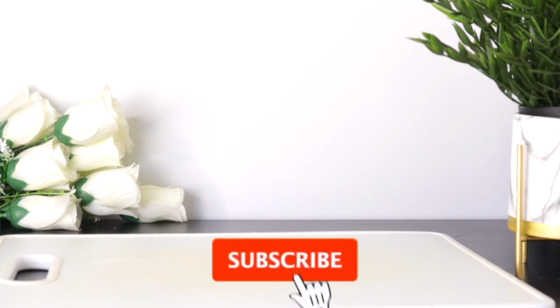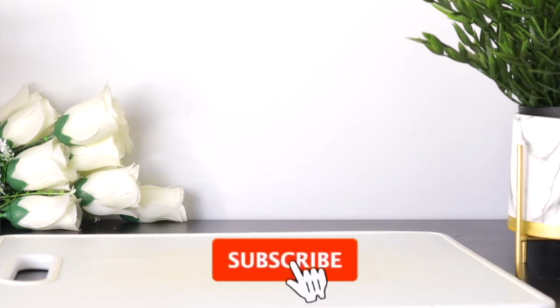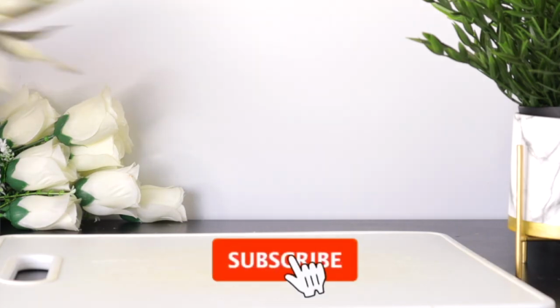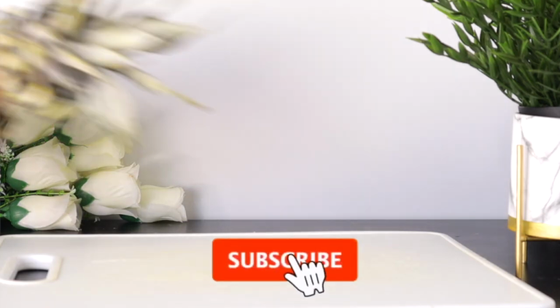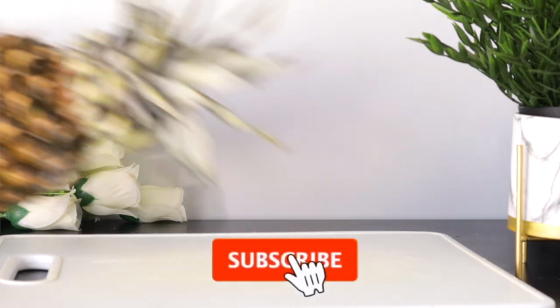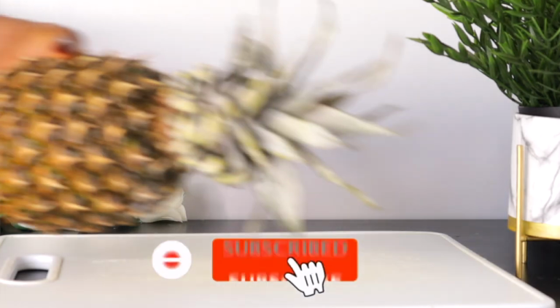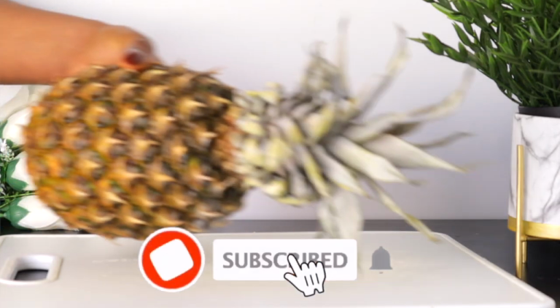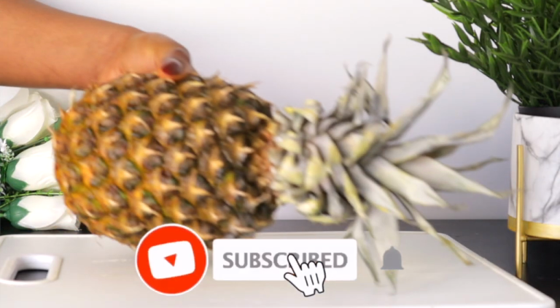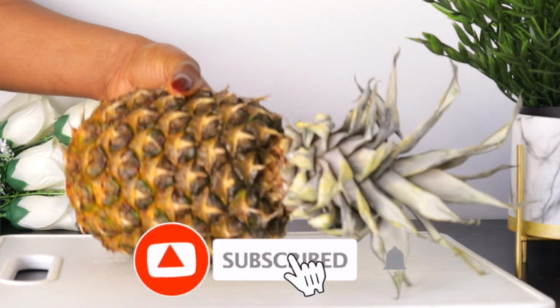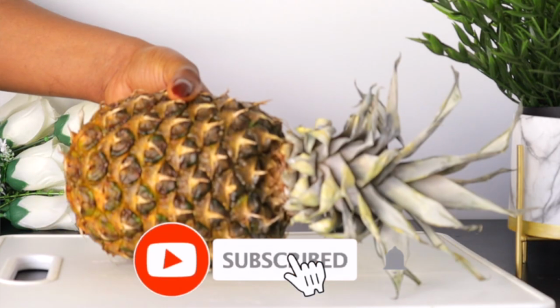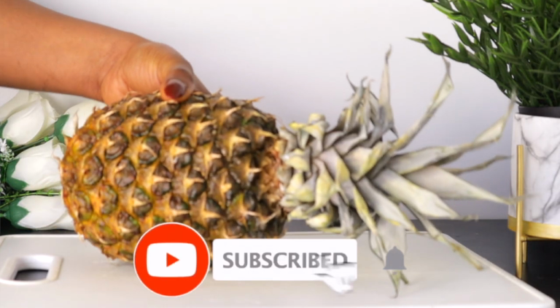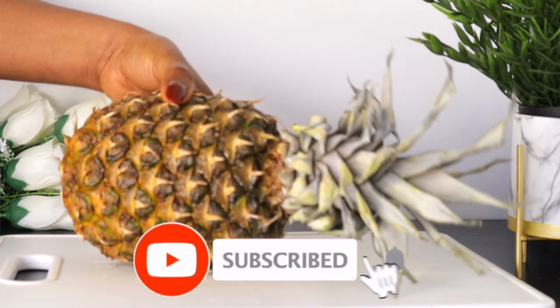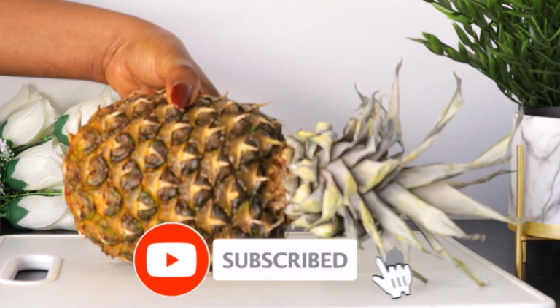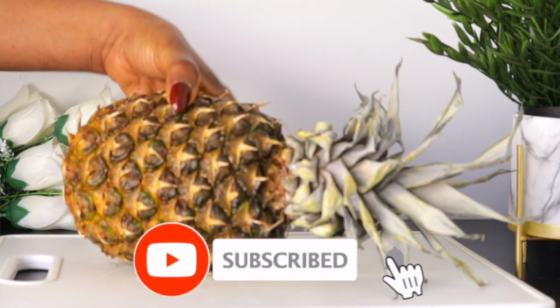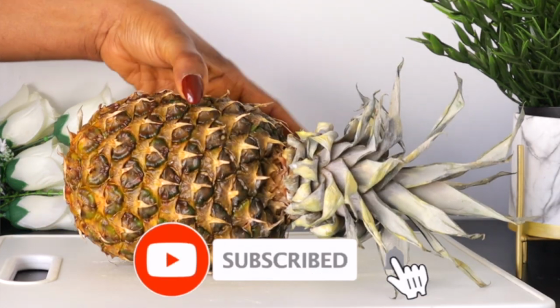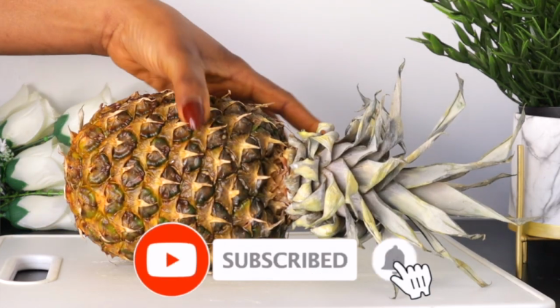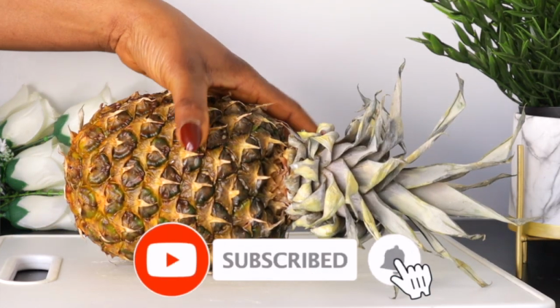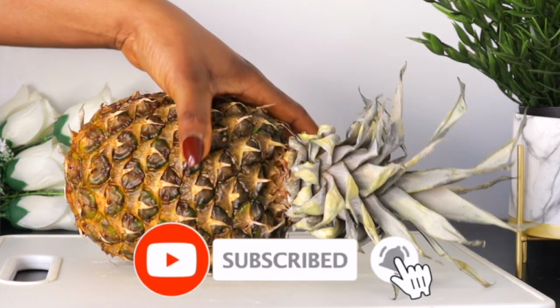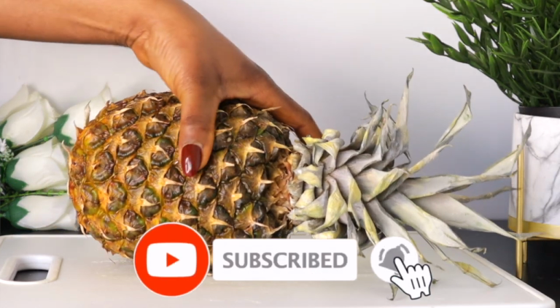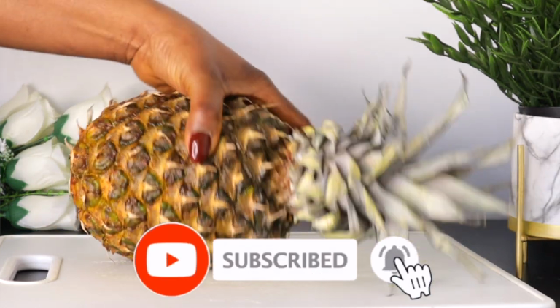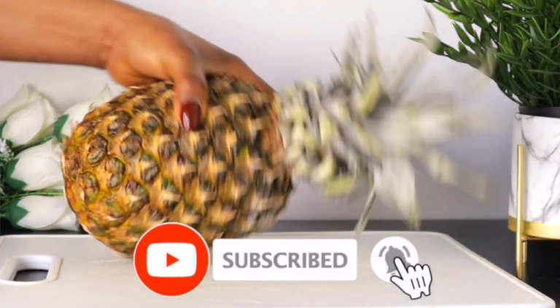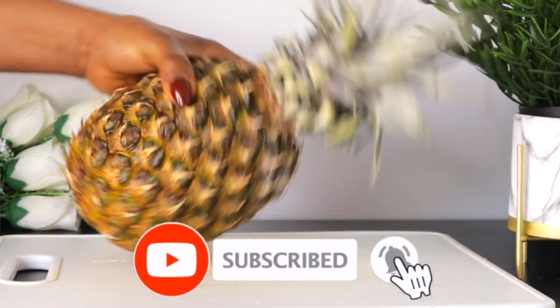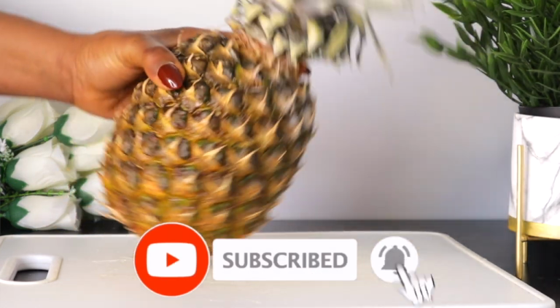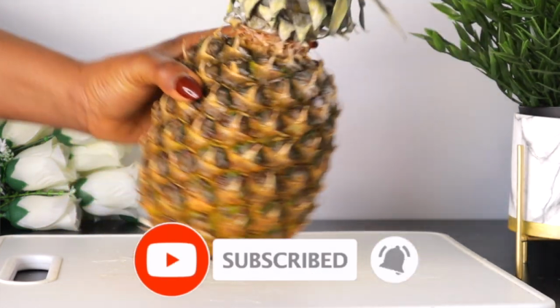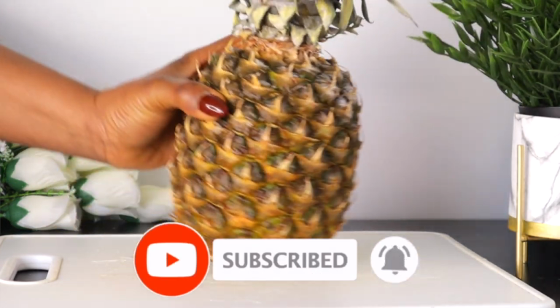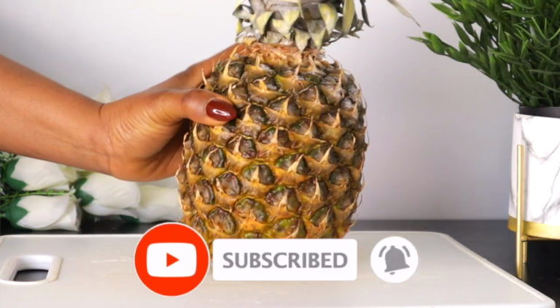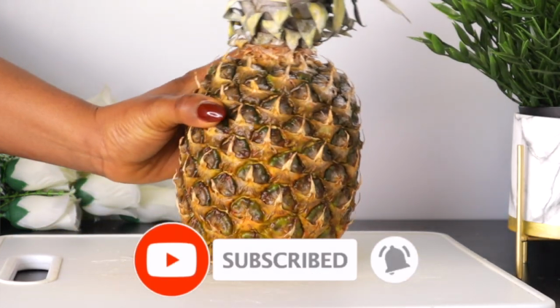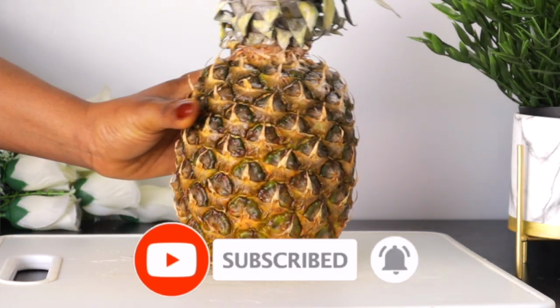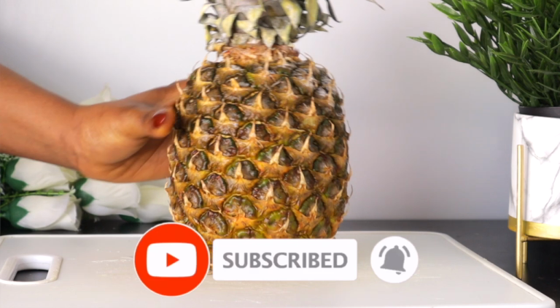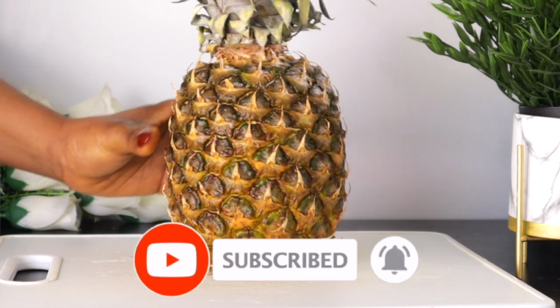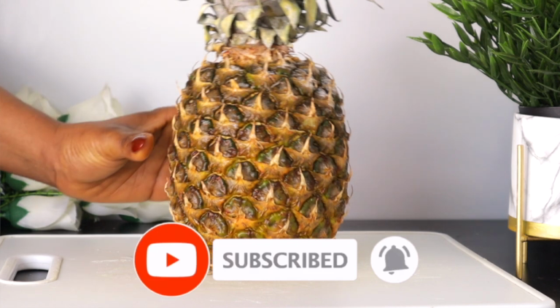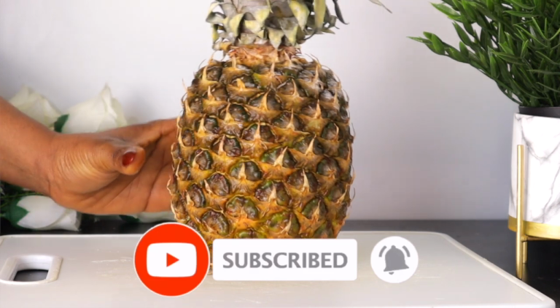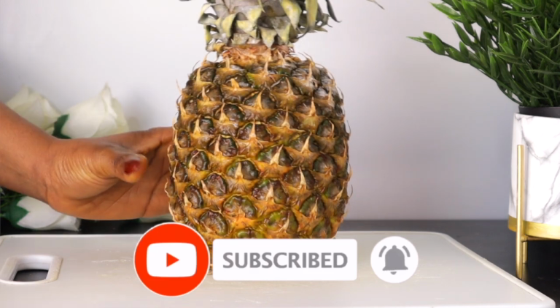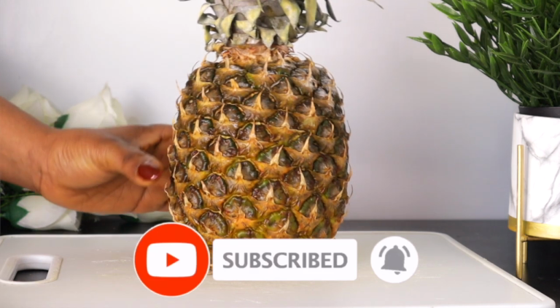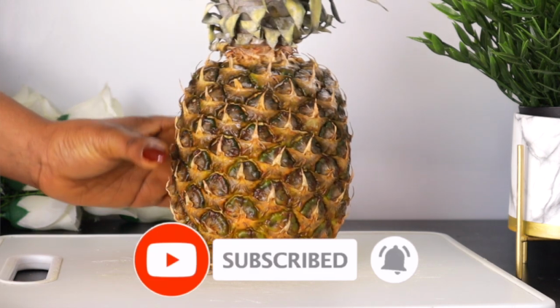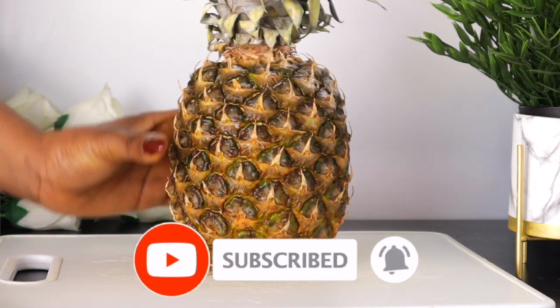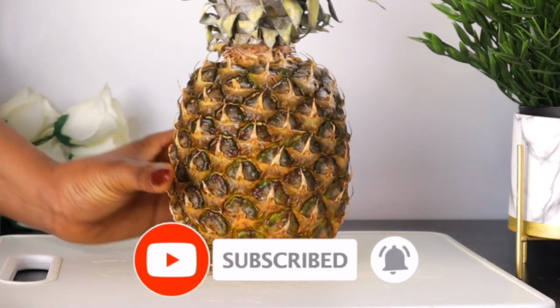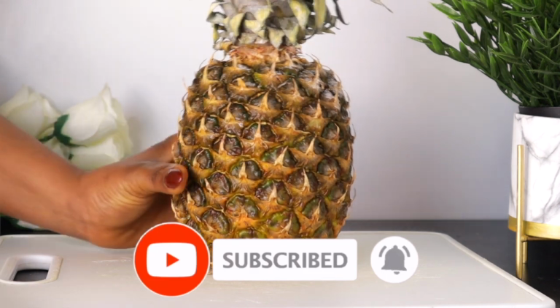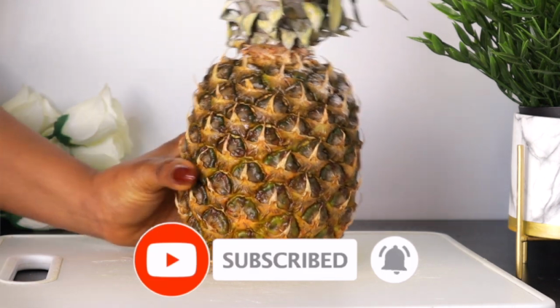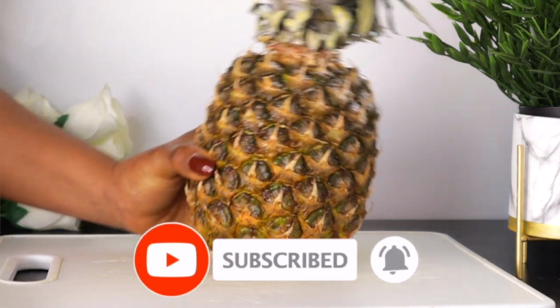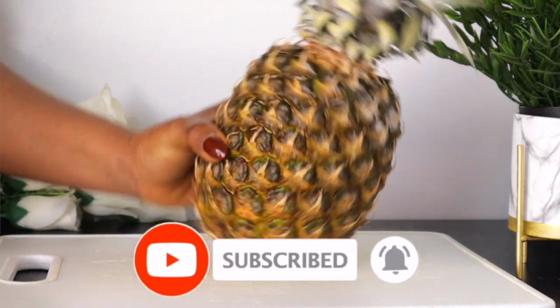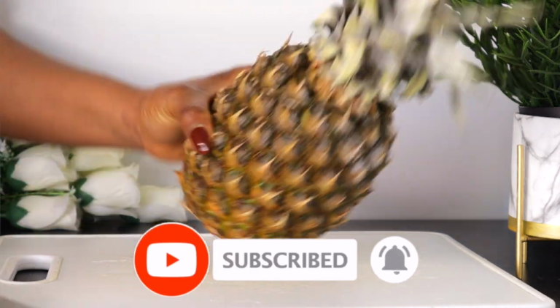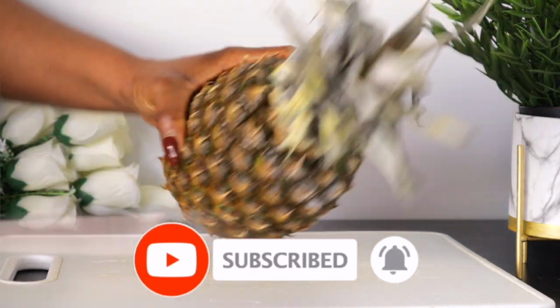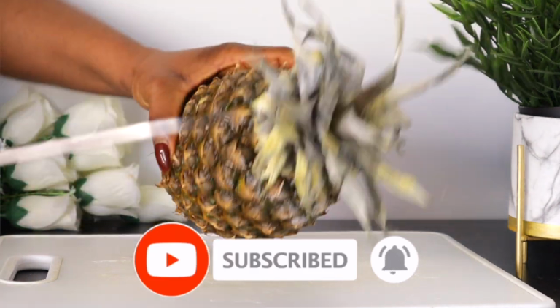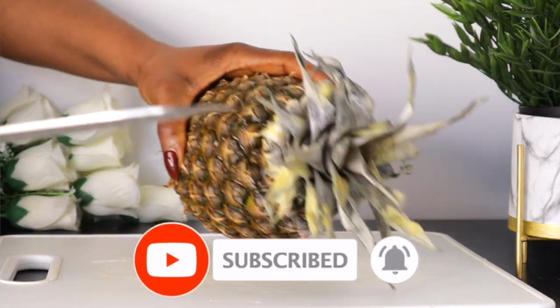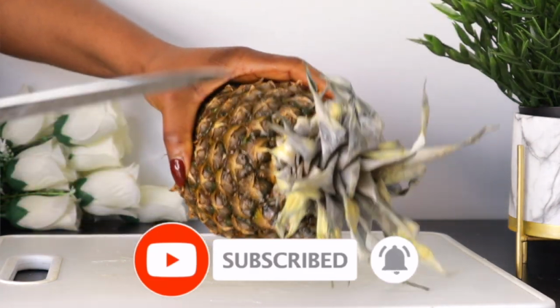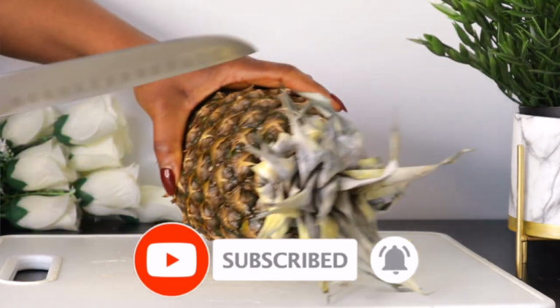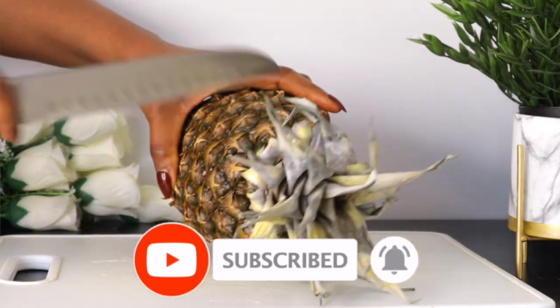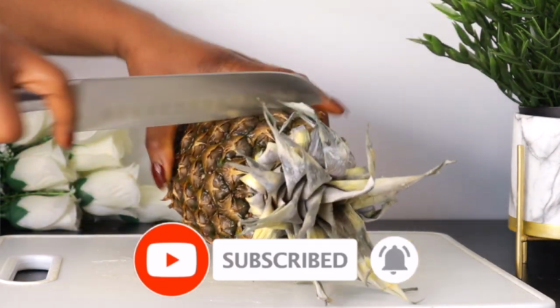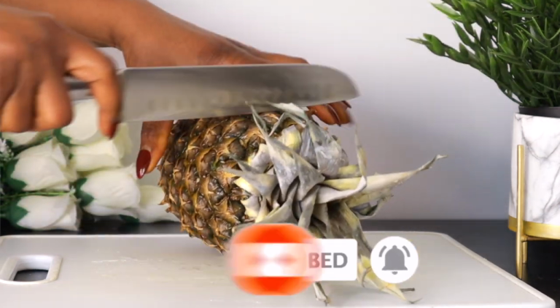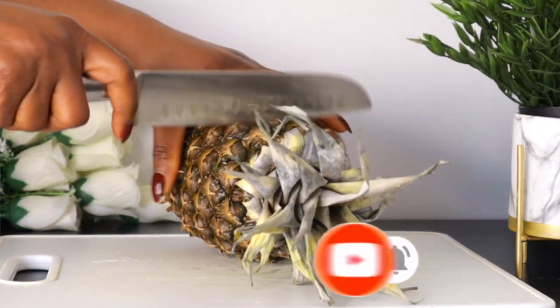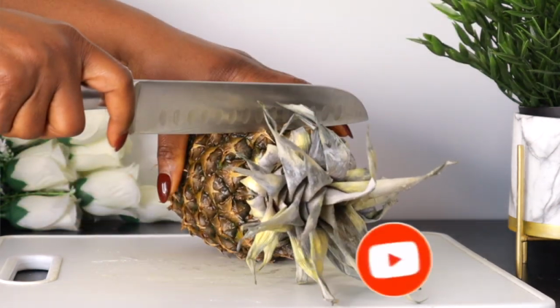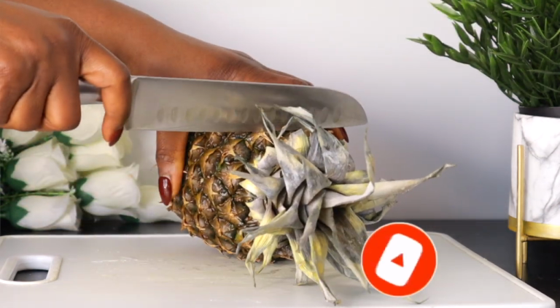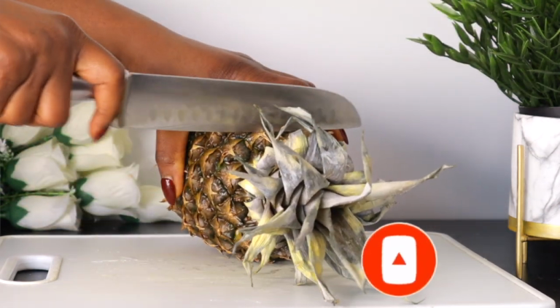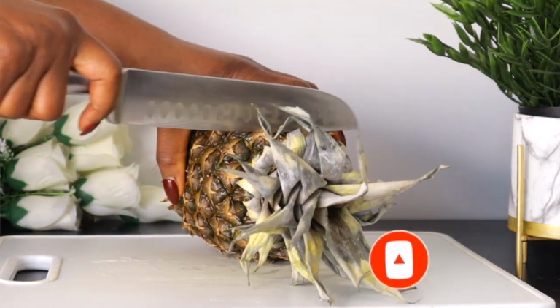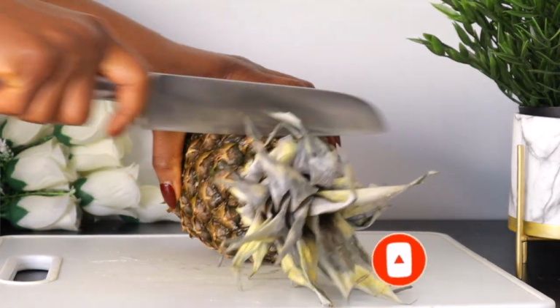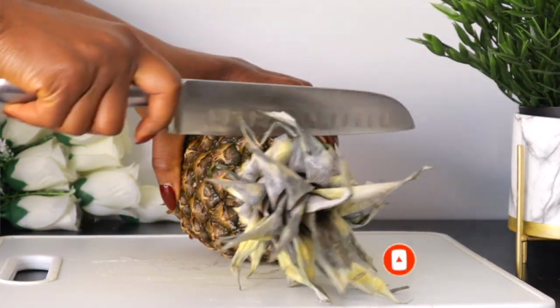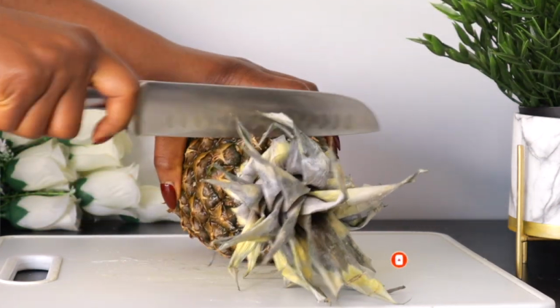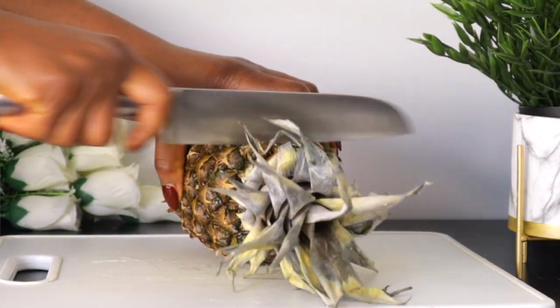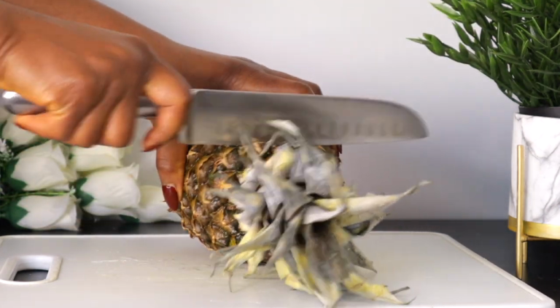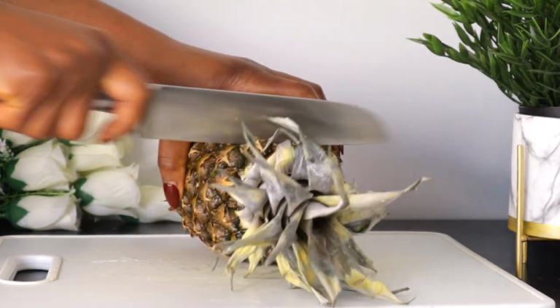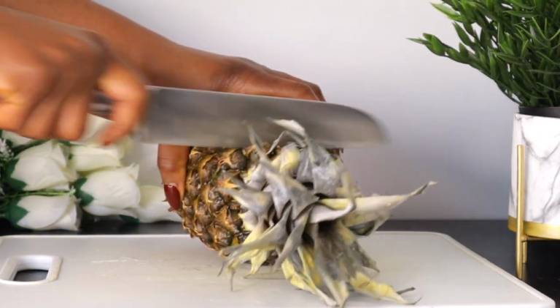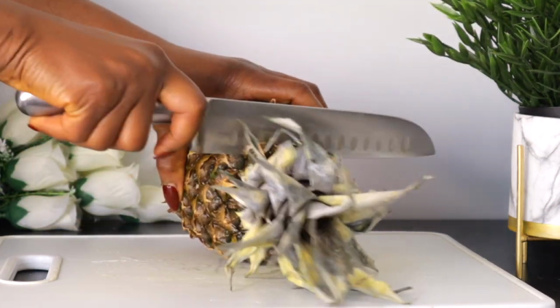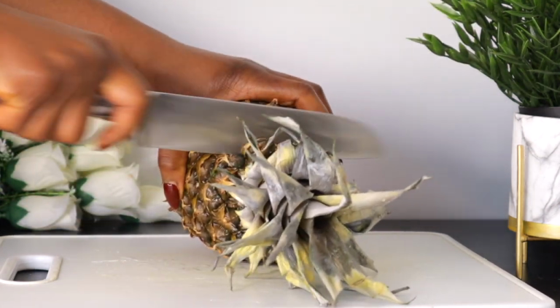If you're new to this channel, don't forget to subscribe, and I thank my subscribers for coming back. So to make this wonderful recipe, the first thing we are going to be needing here will be pineapple.